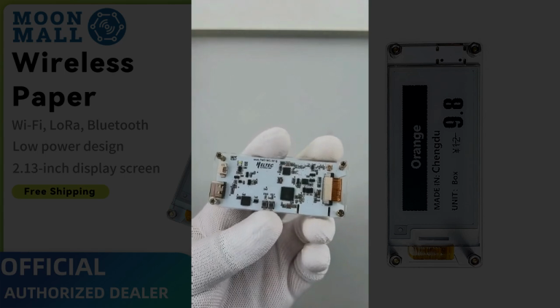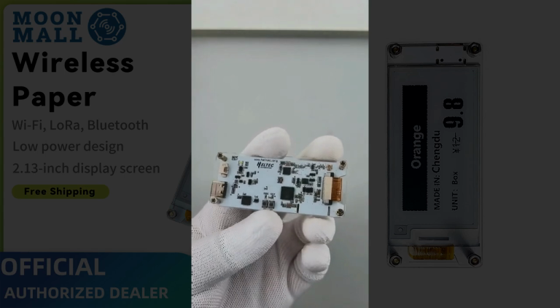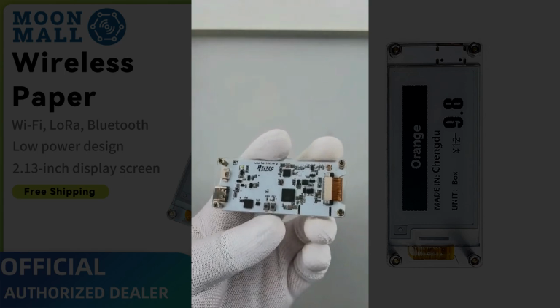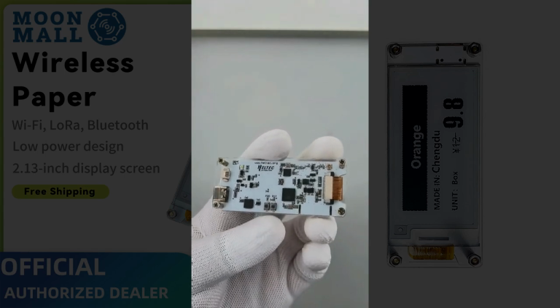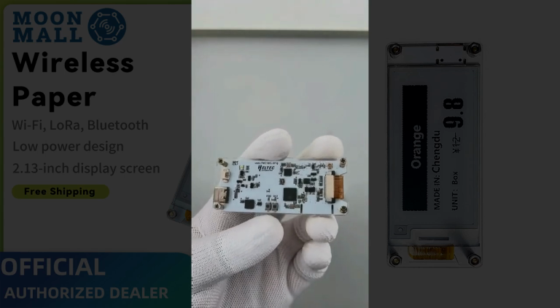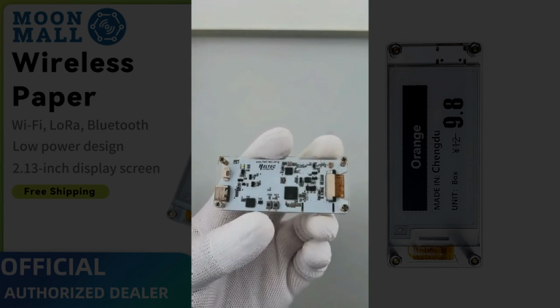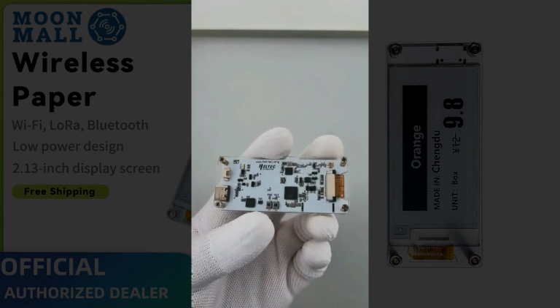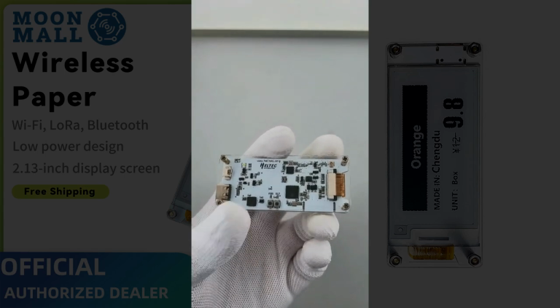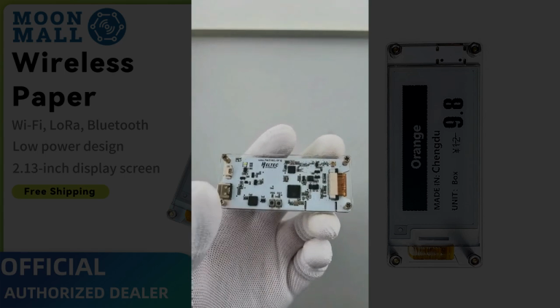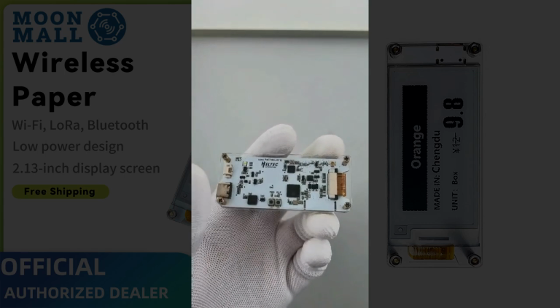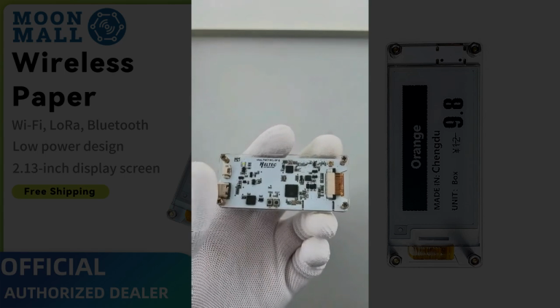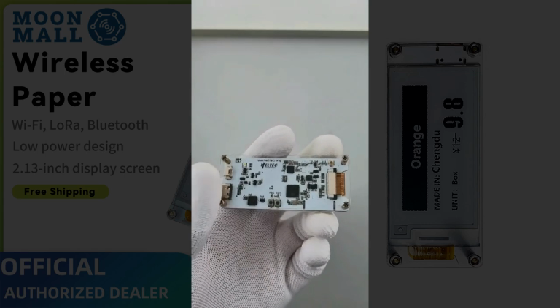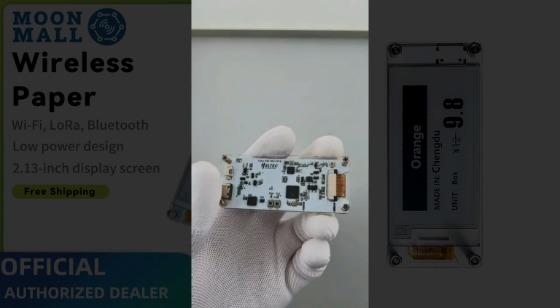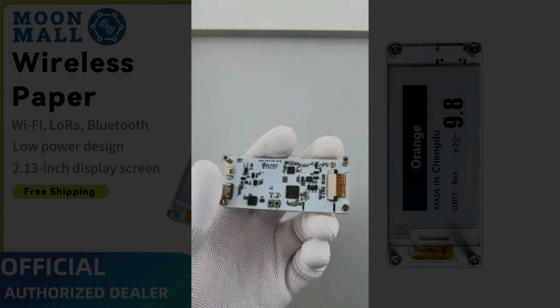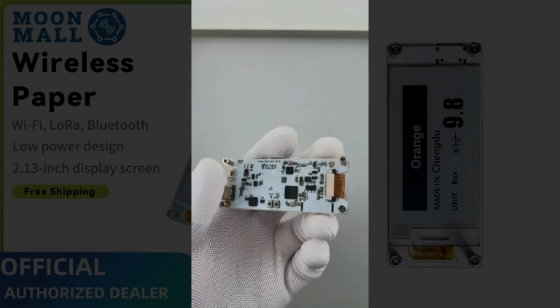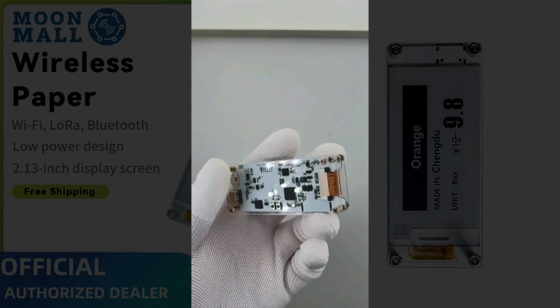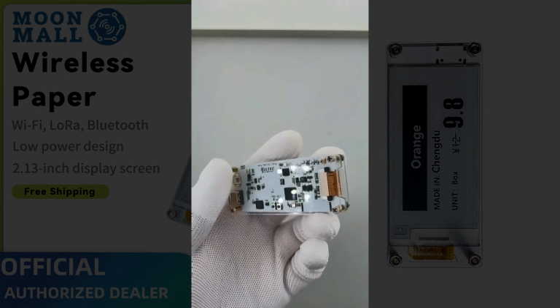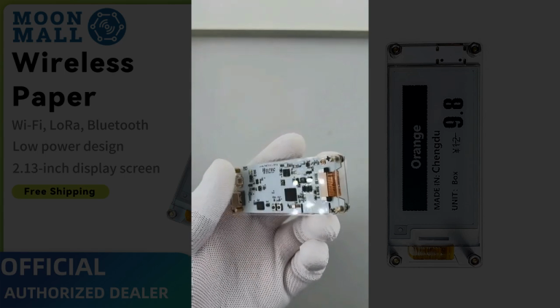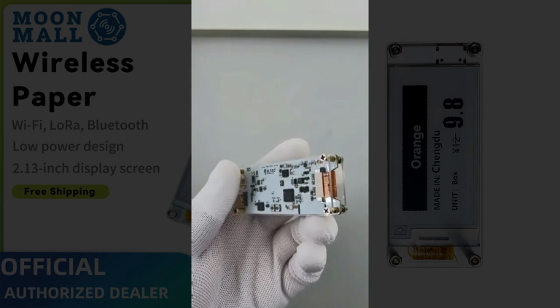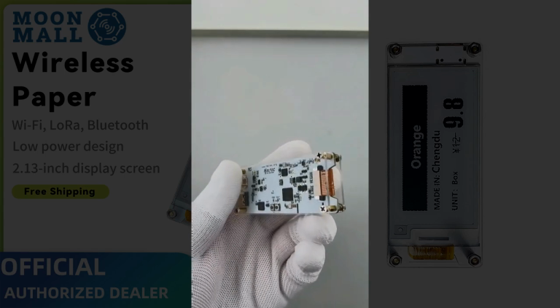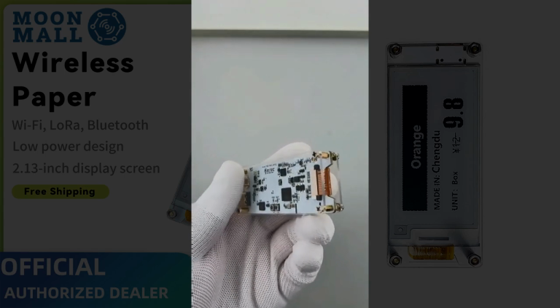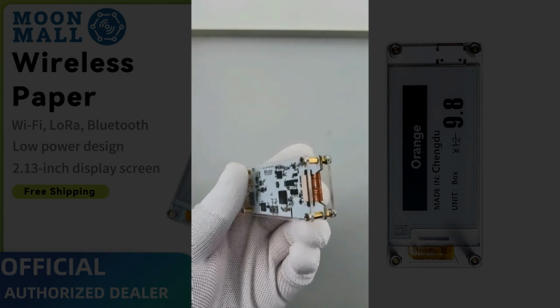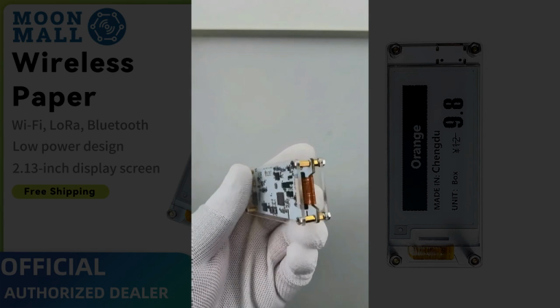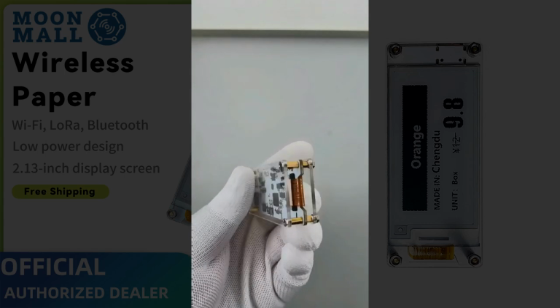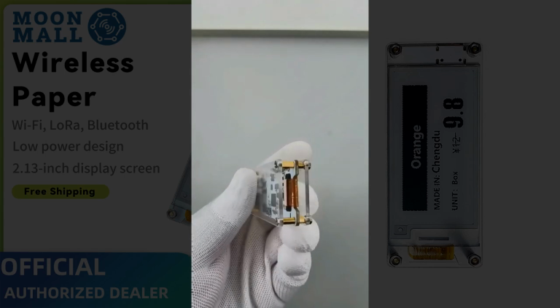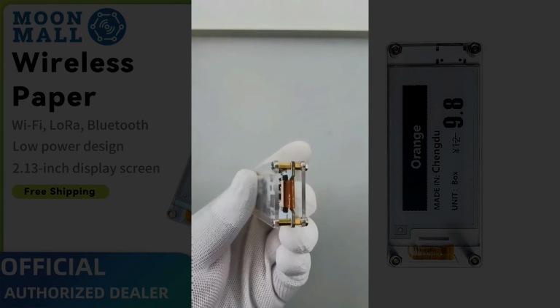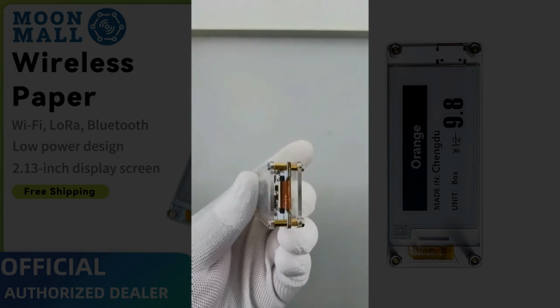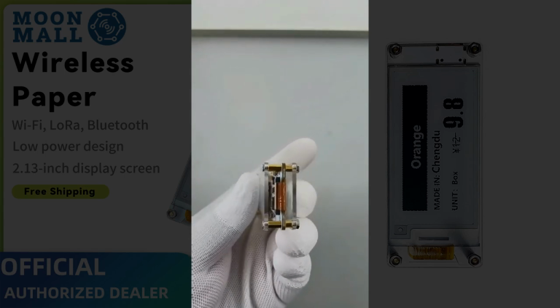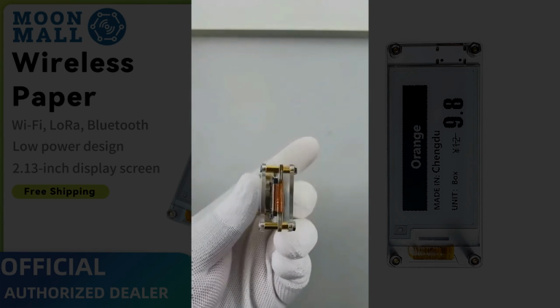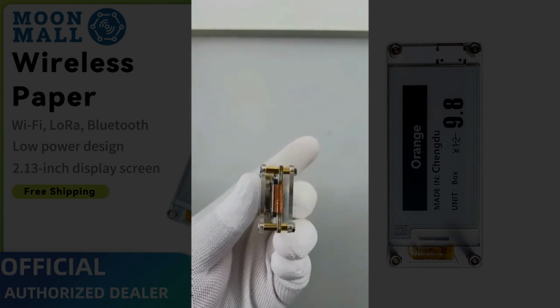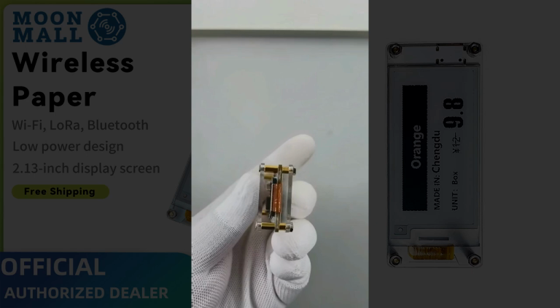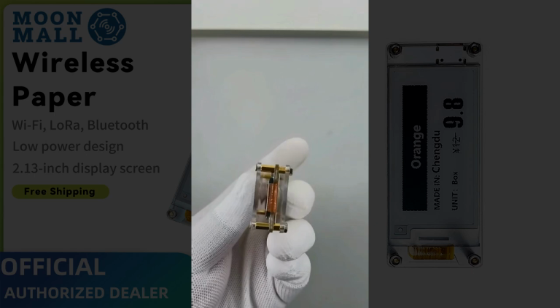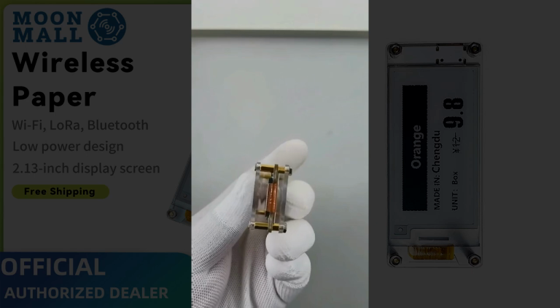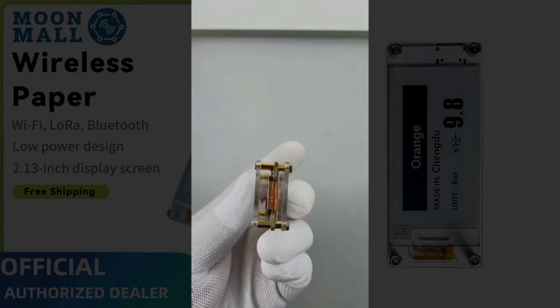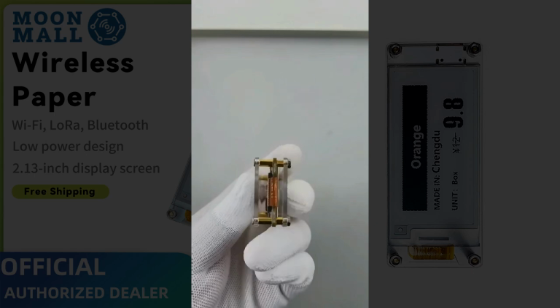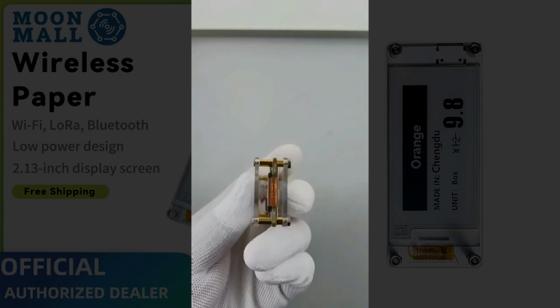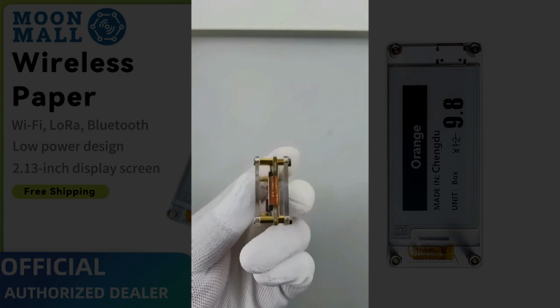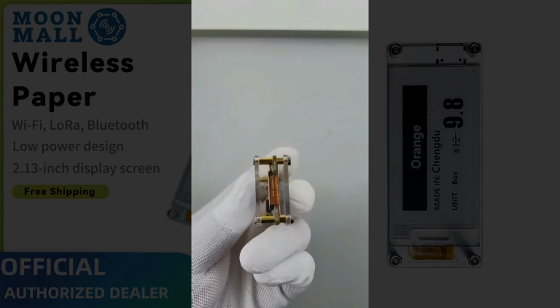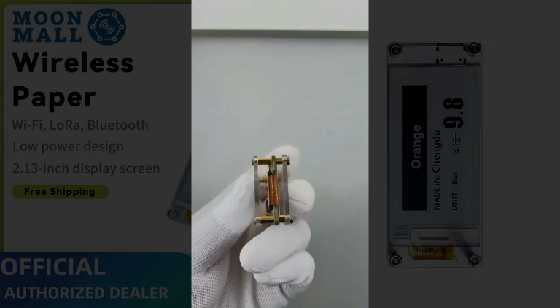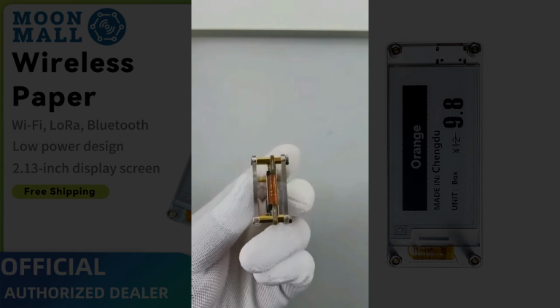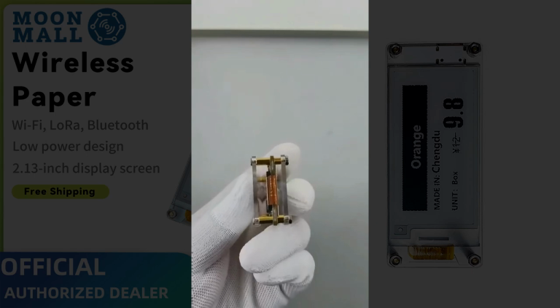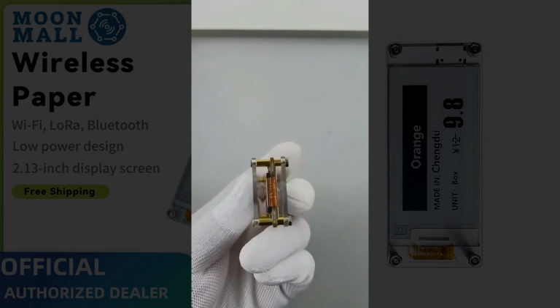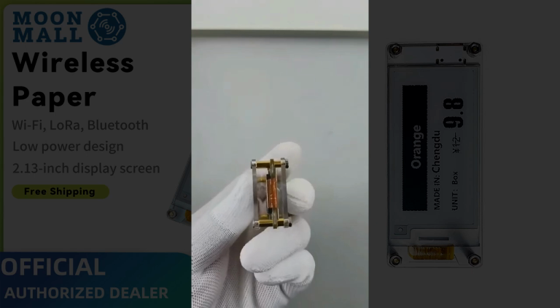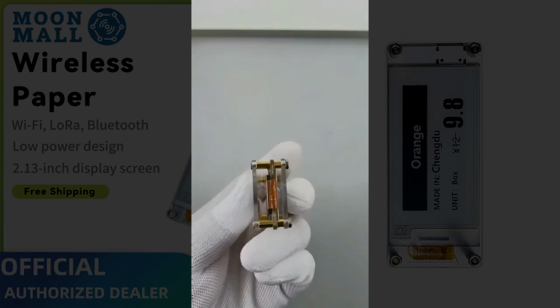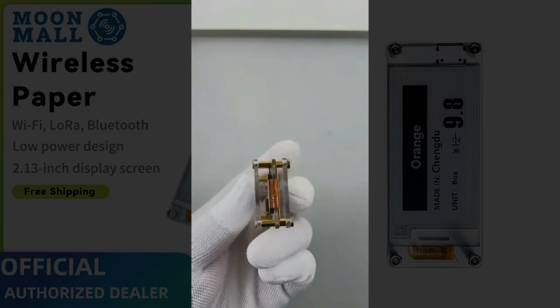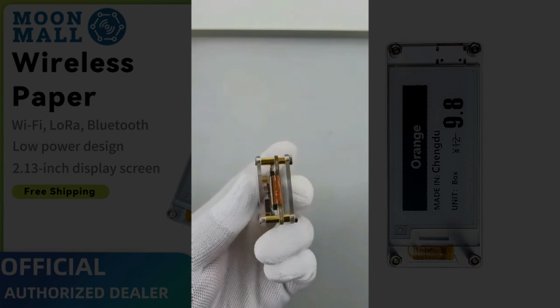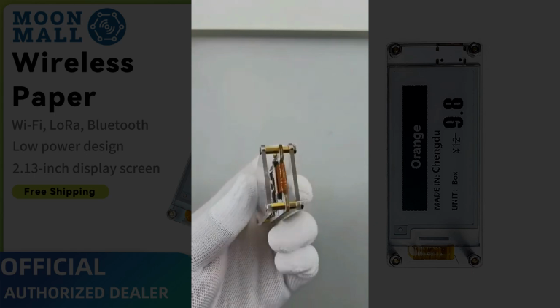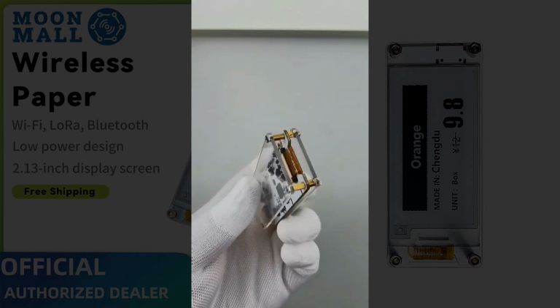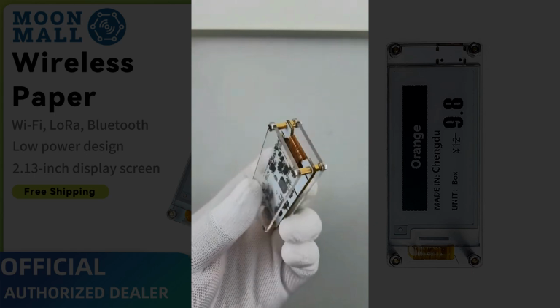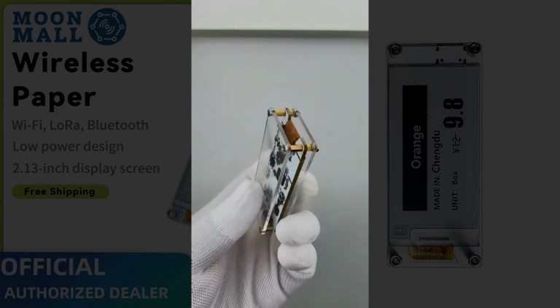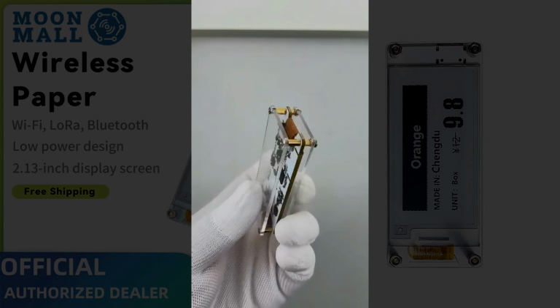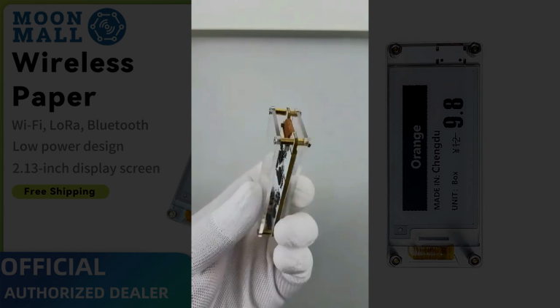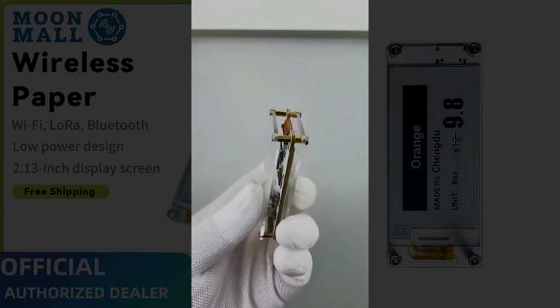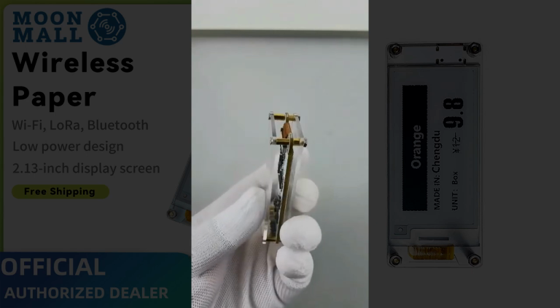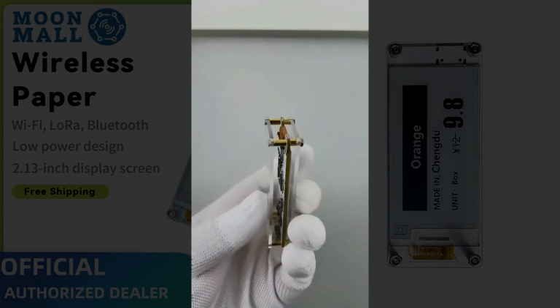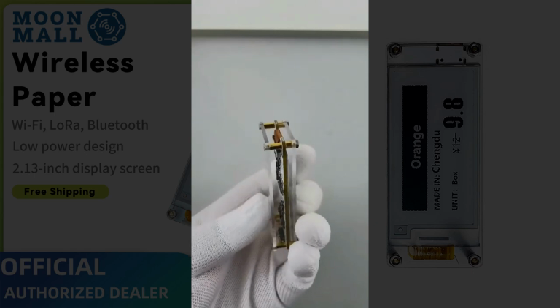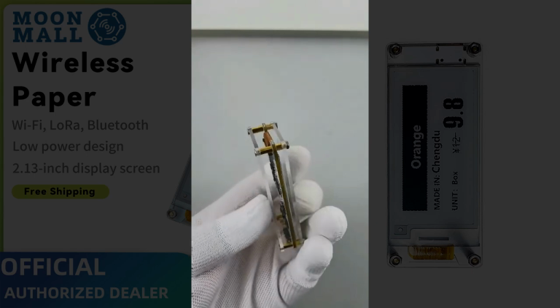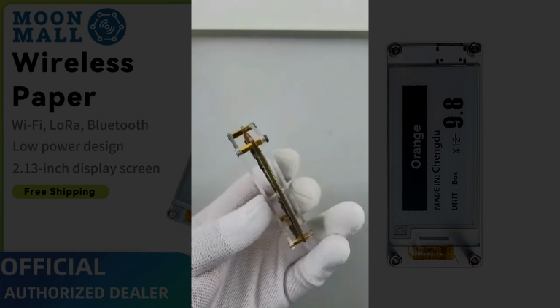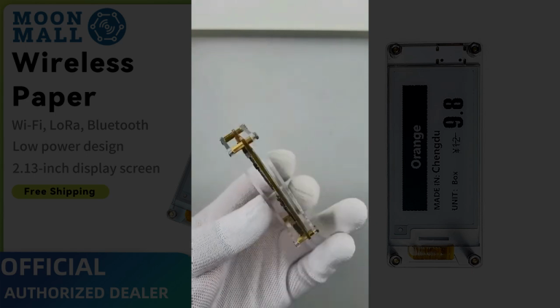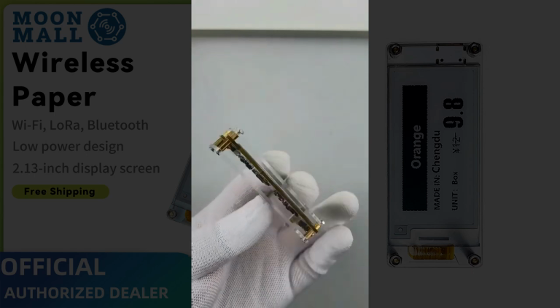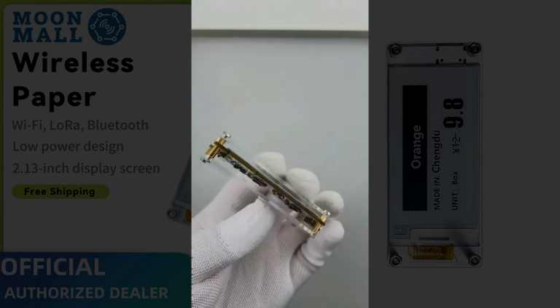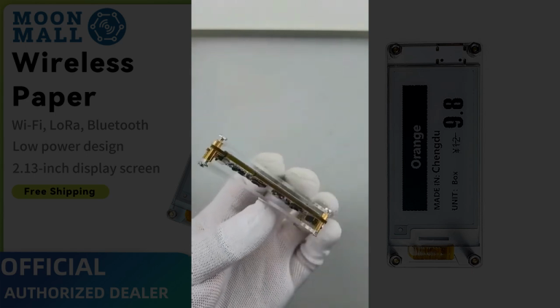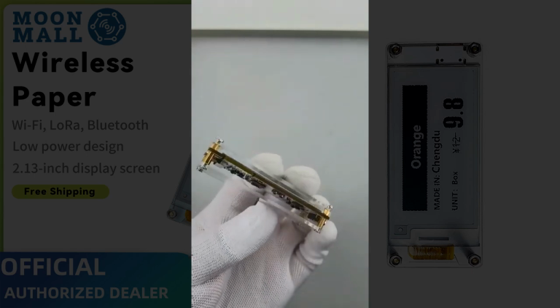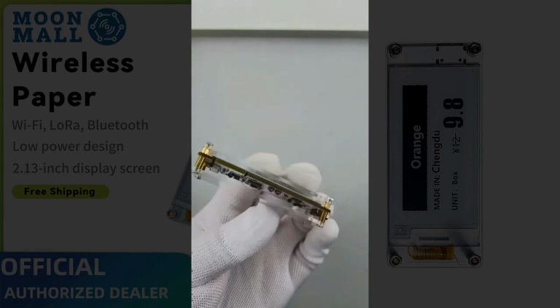It includes a USB Type-C interface for charging, programming, and debugging, and a transparent acrylic protective plate to keep things safe and stylish.